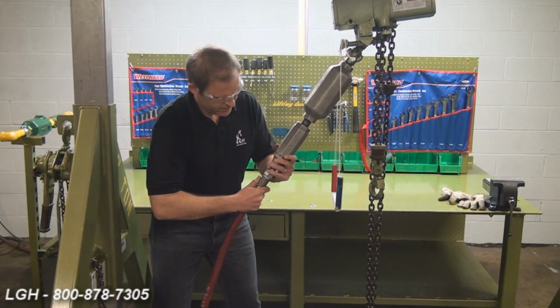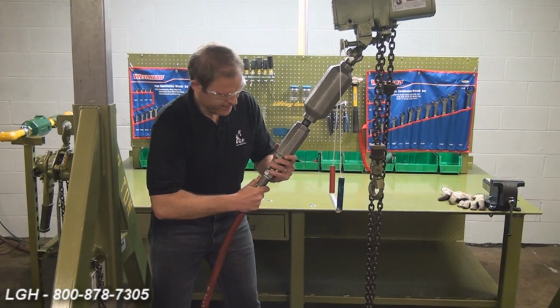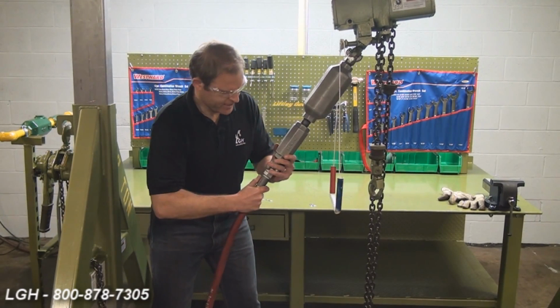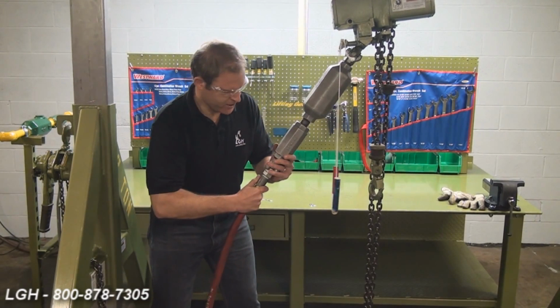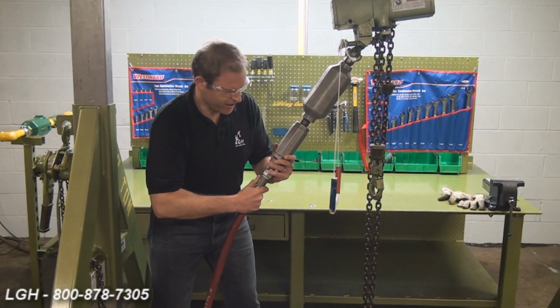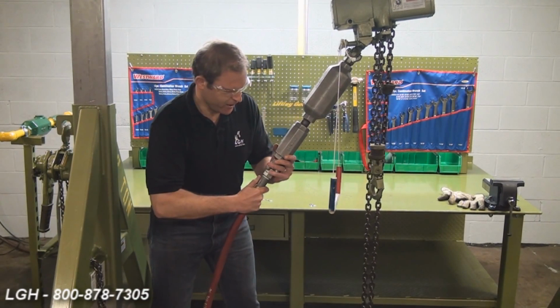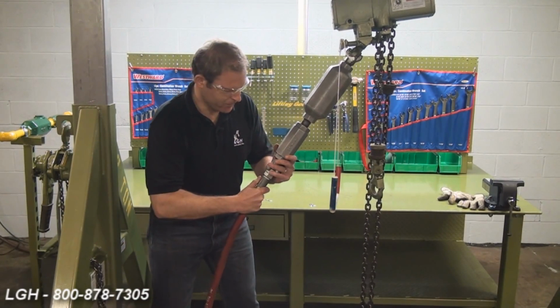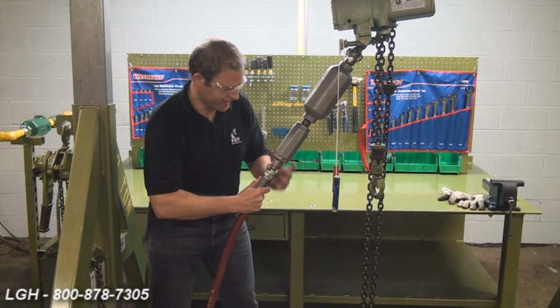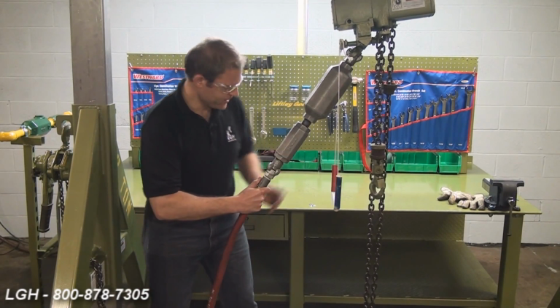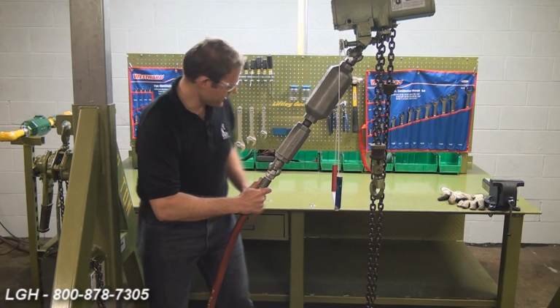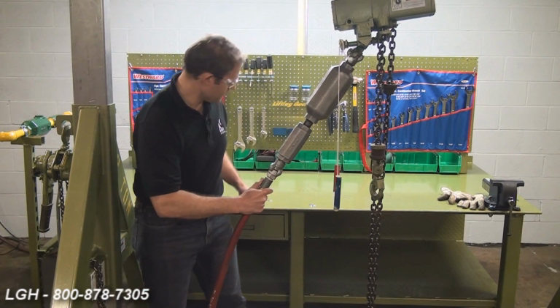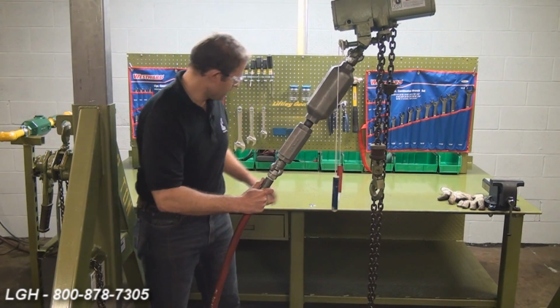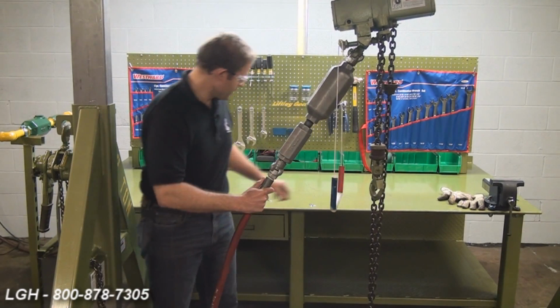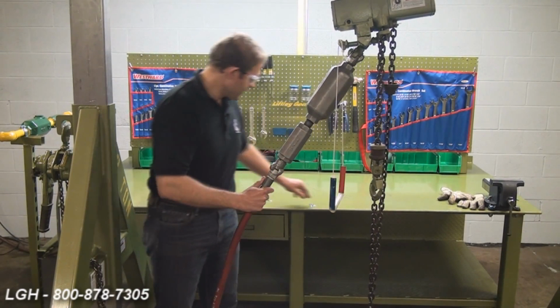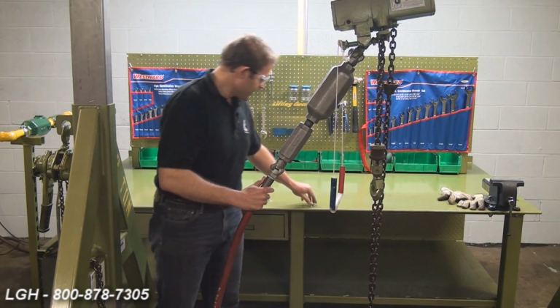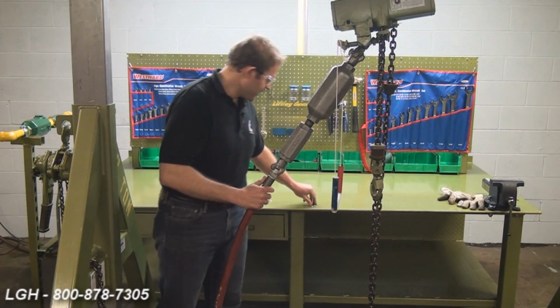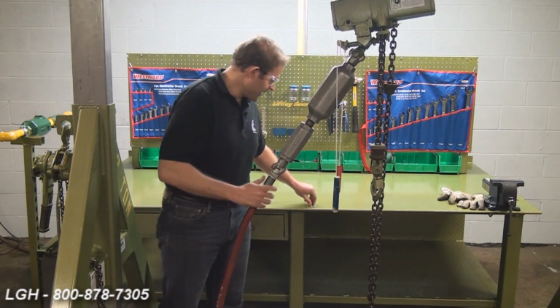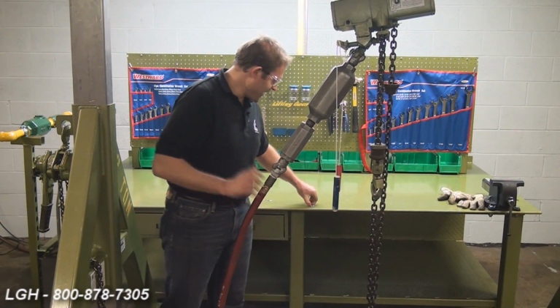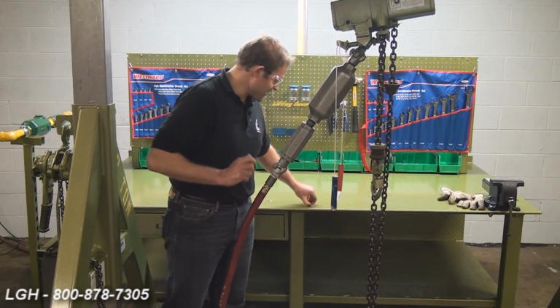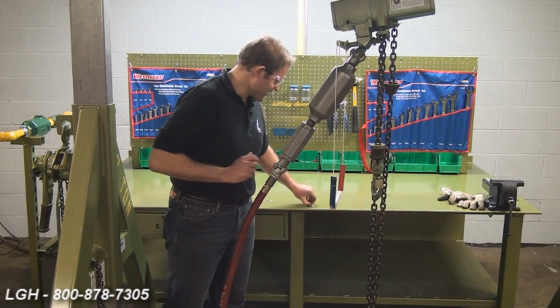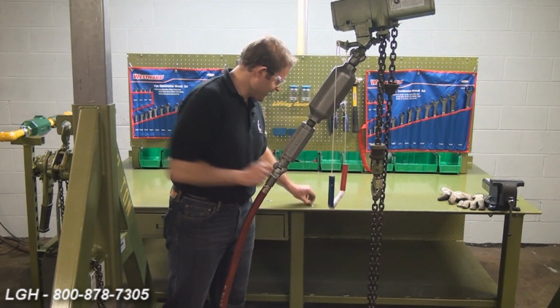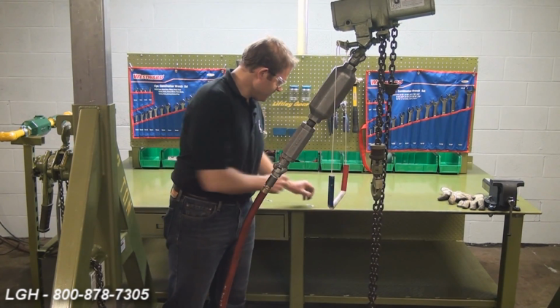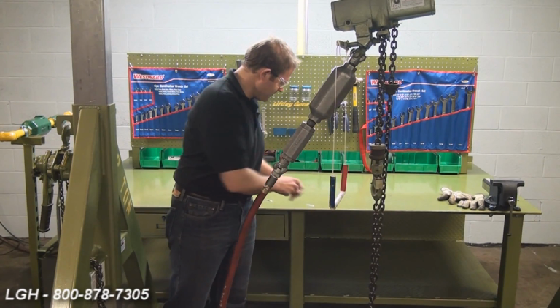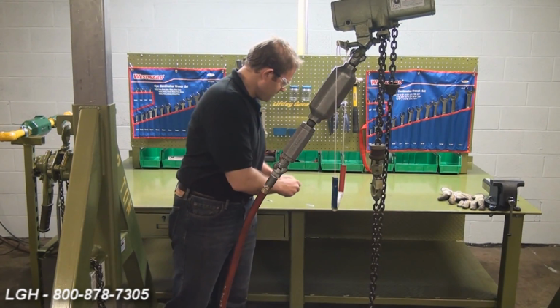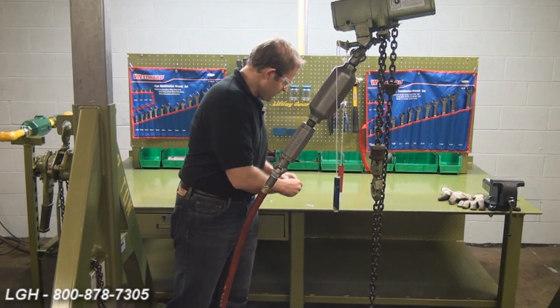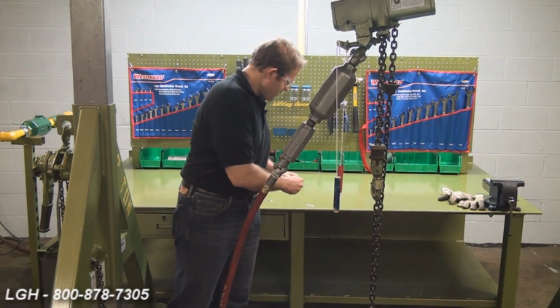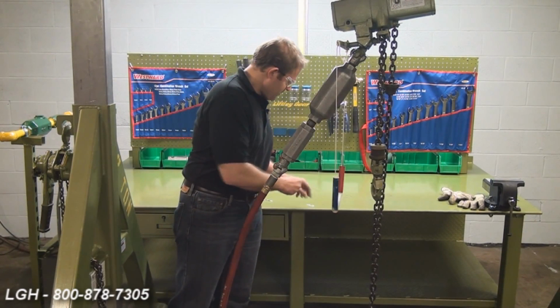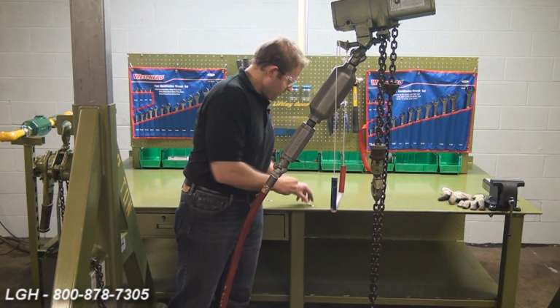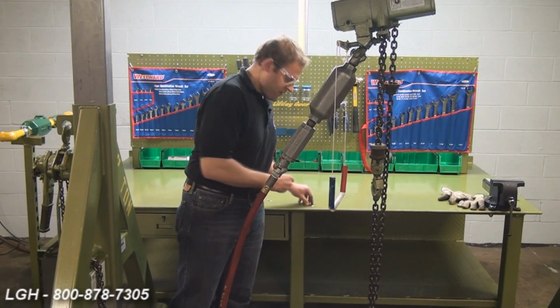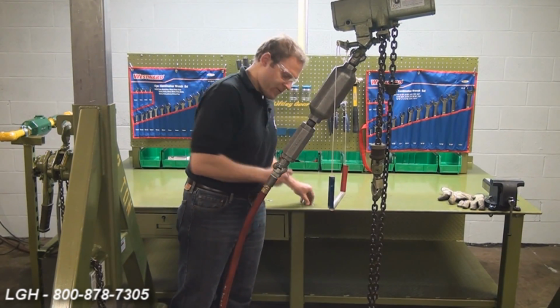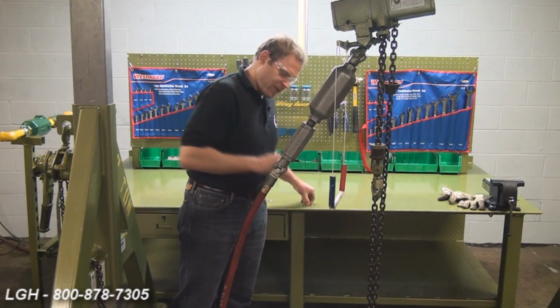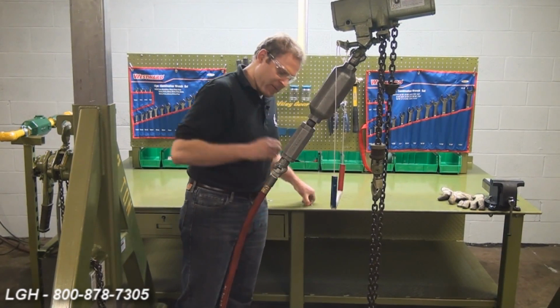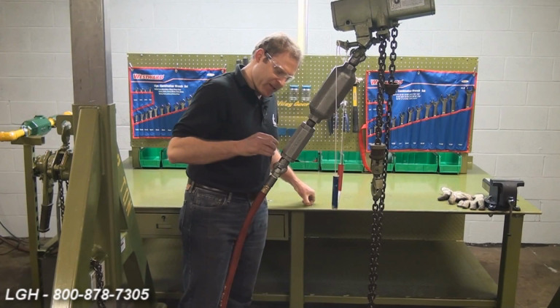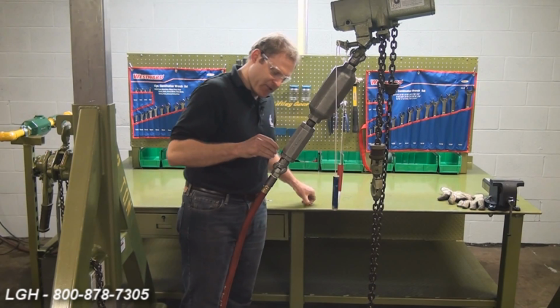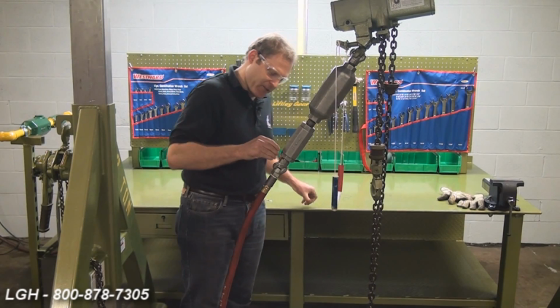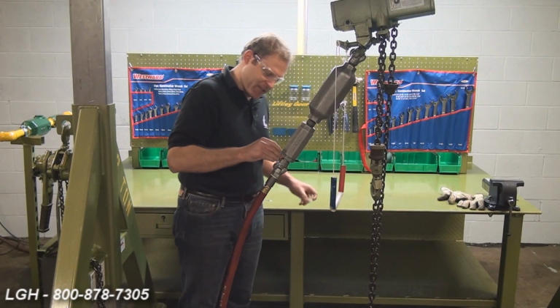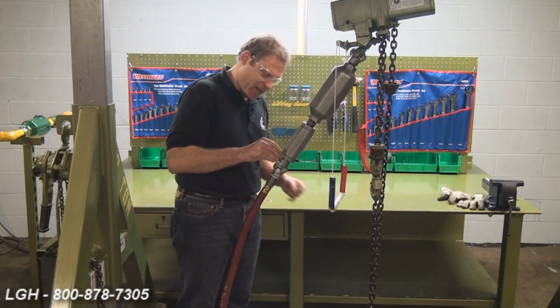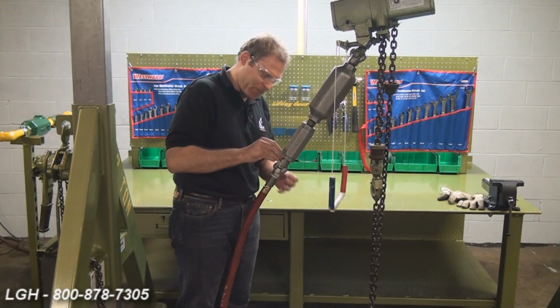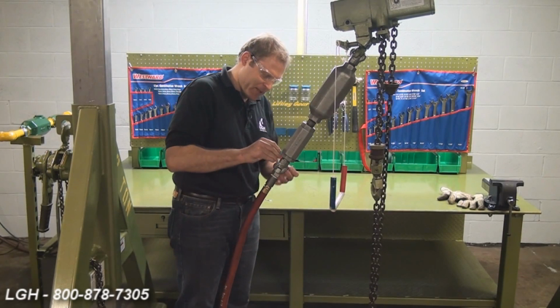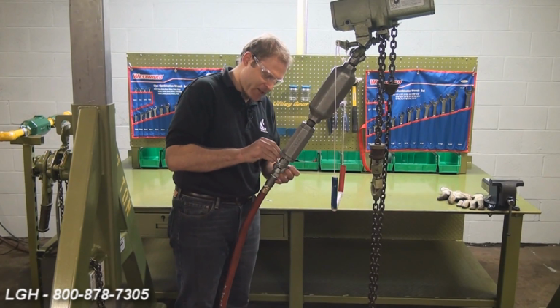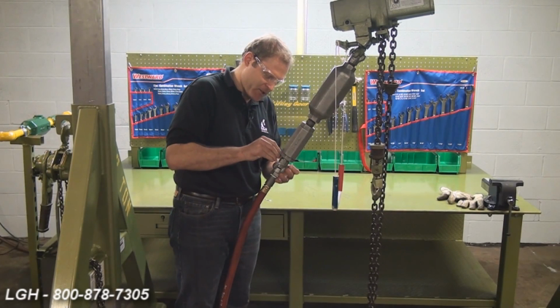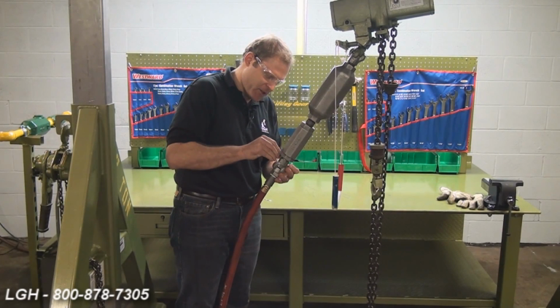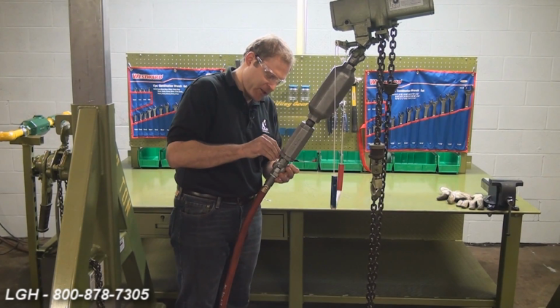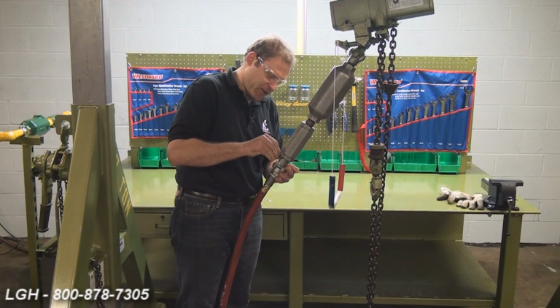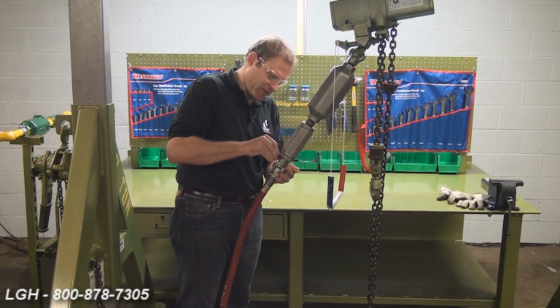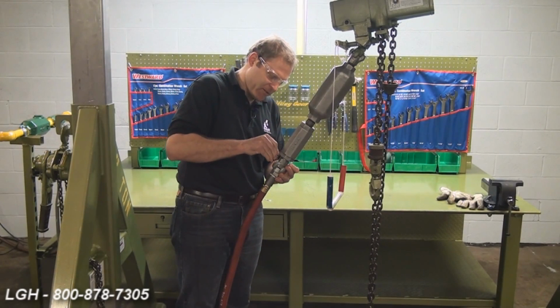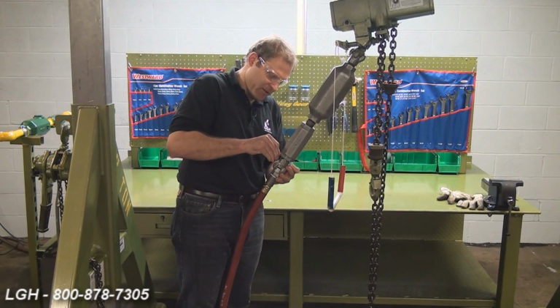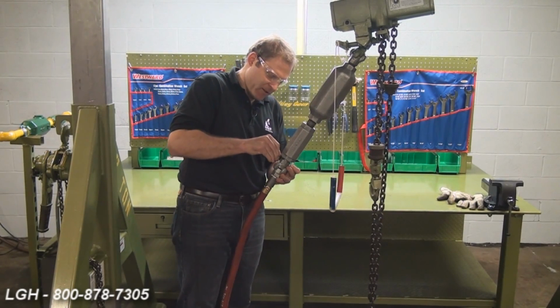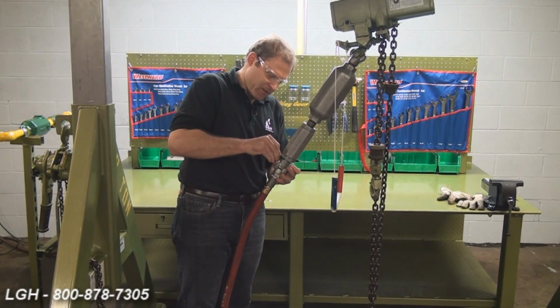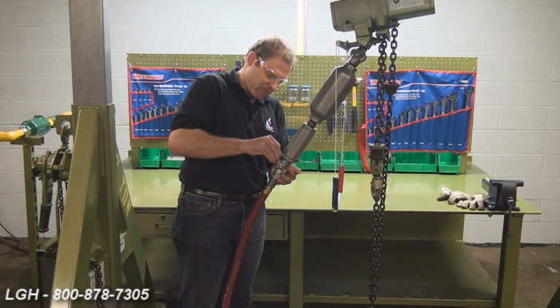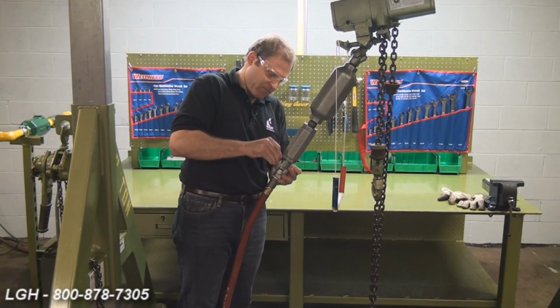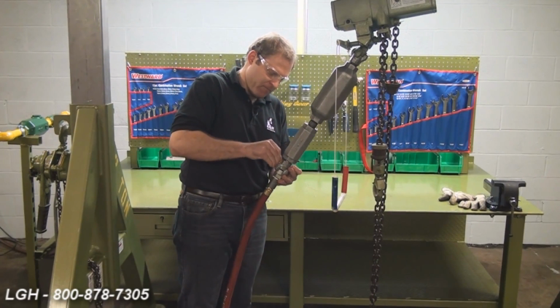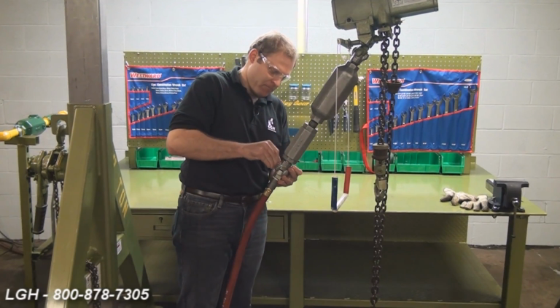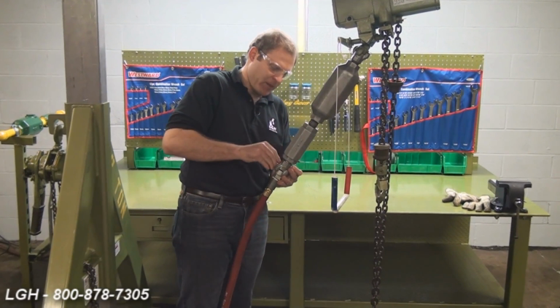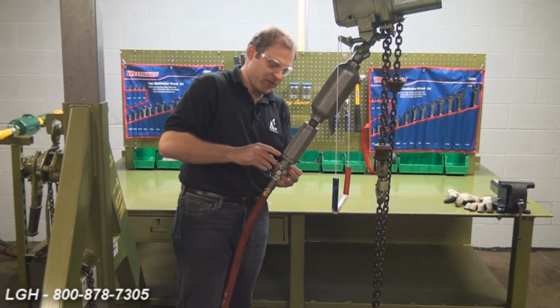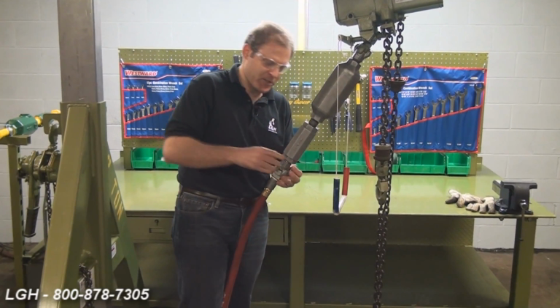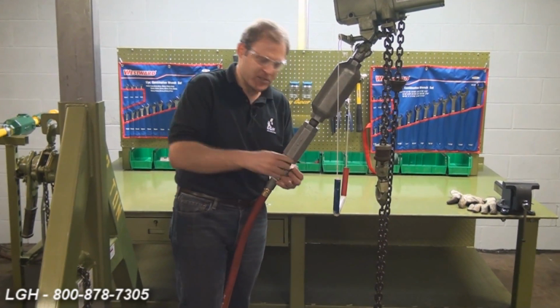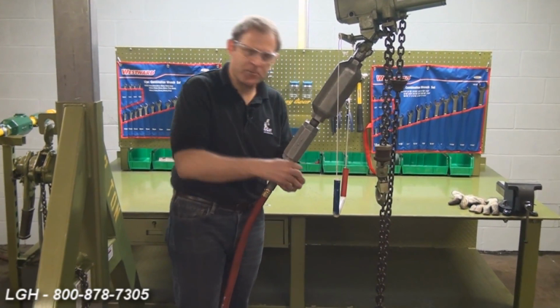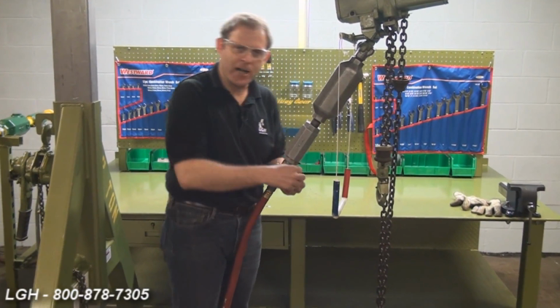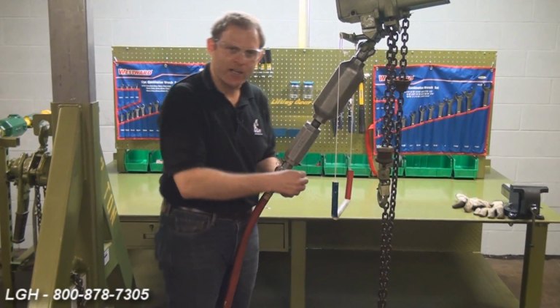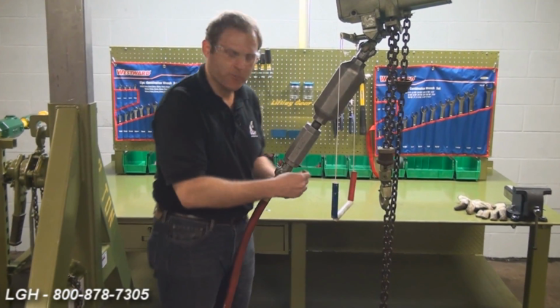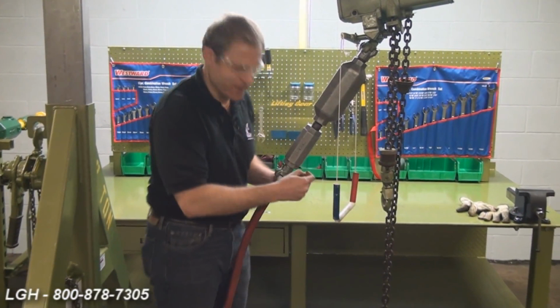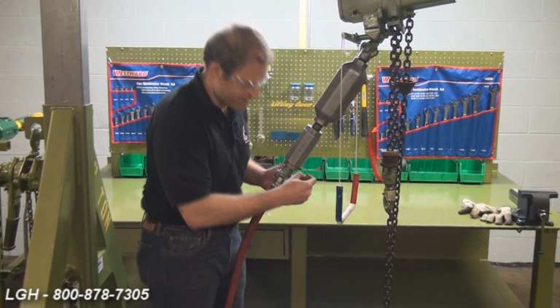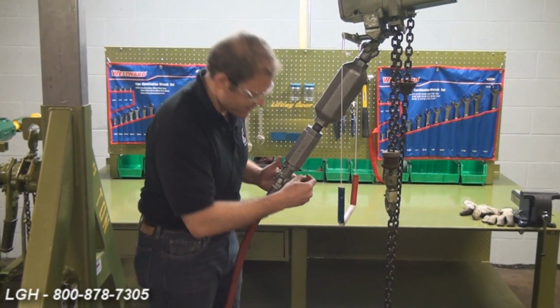Attach the couplings. And lastly, we want to make sure these couplings are secure by using some cotter pins.